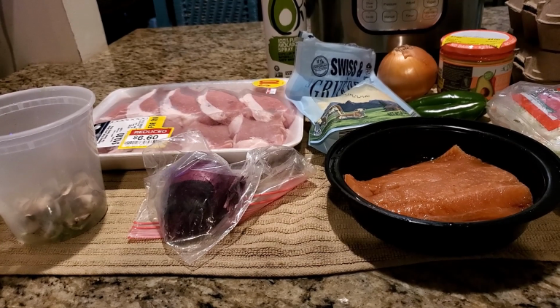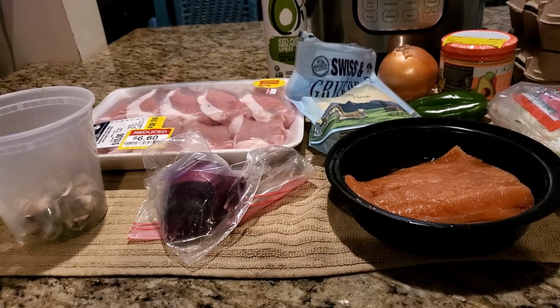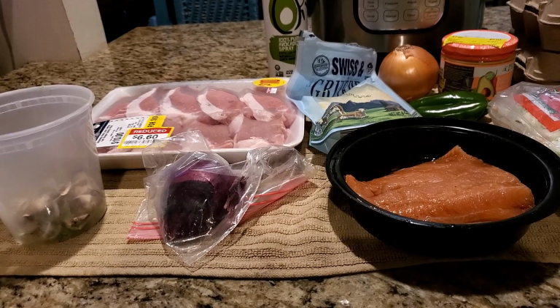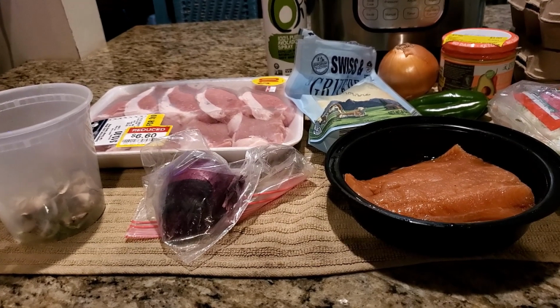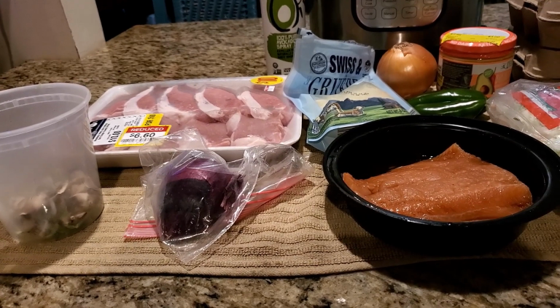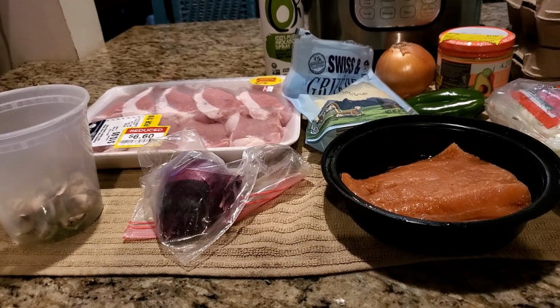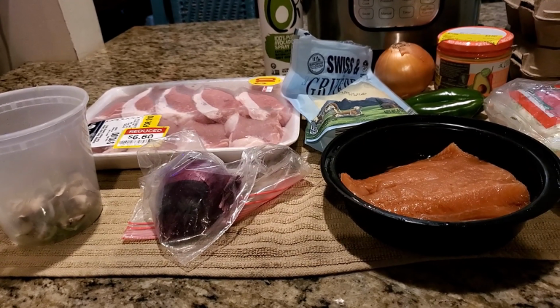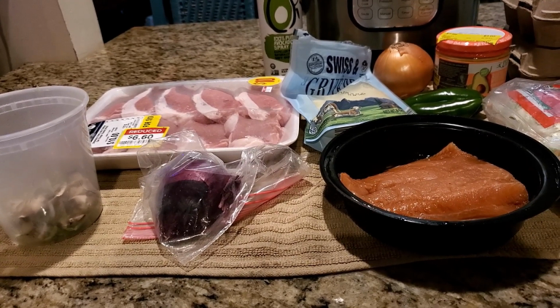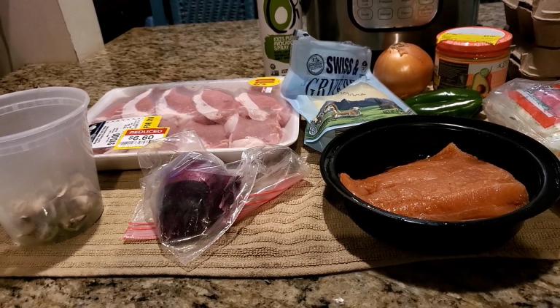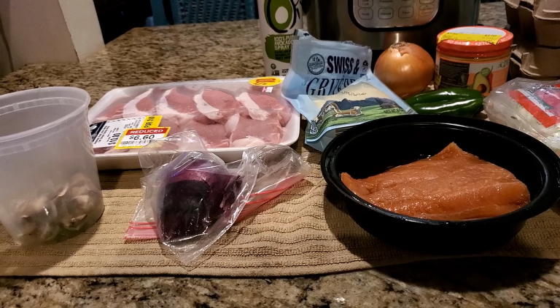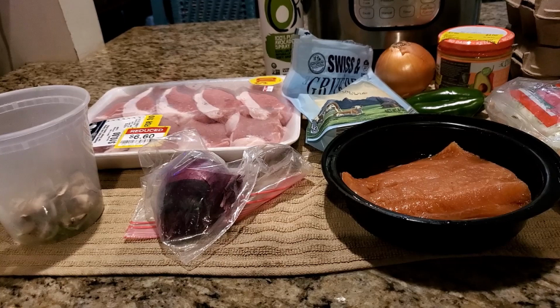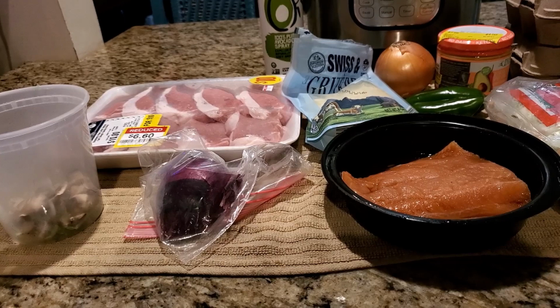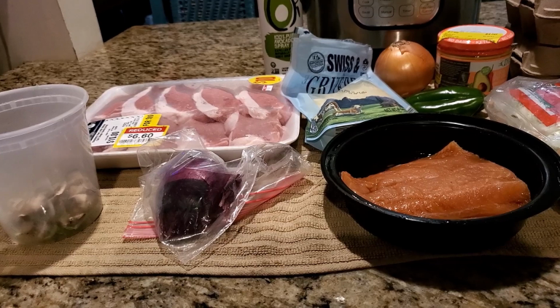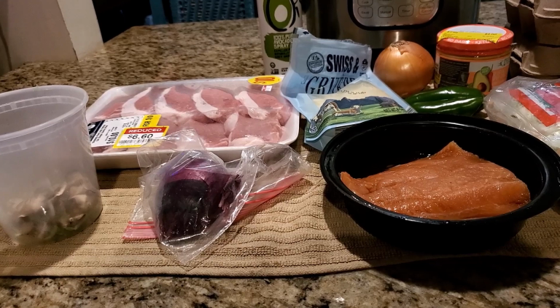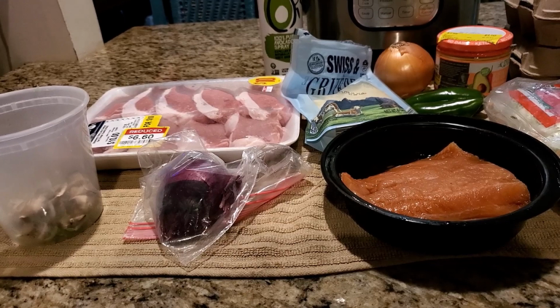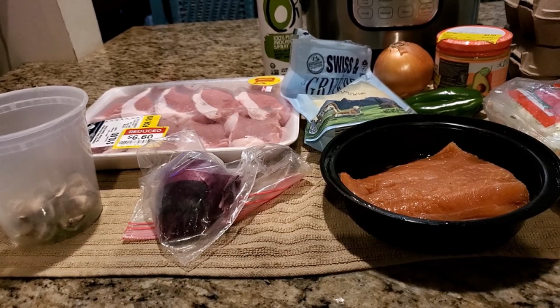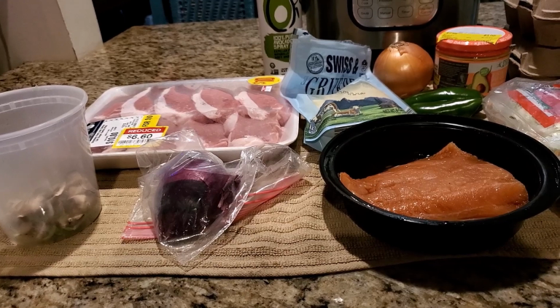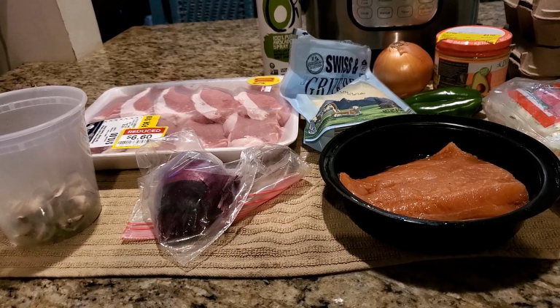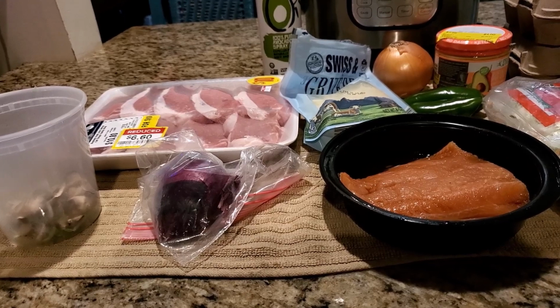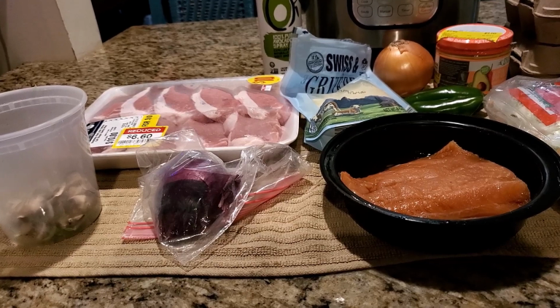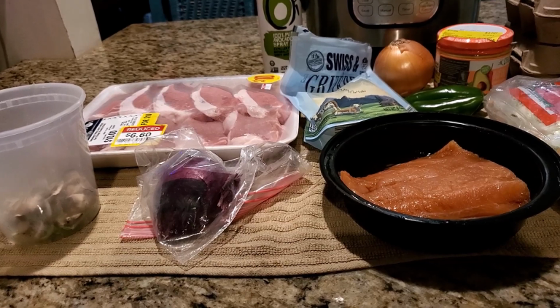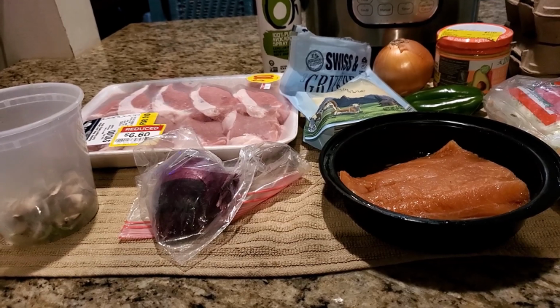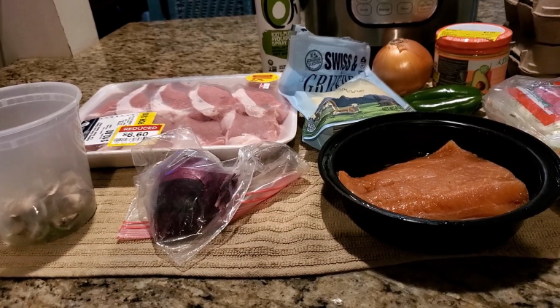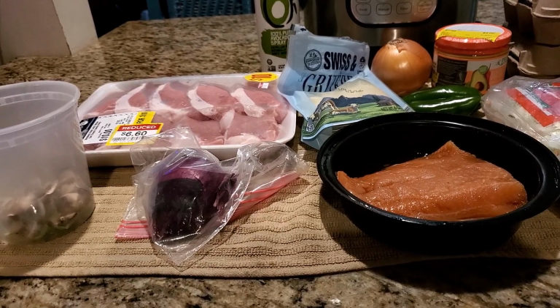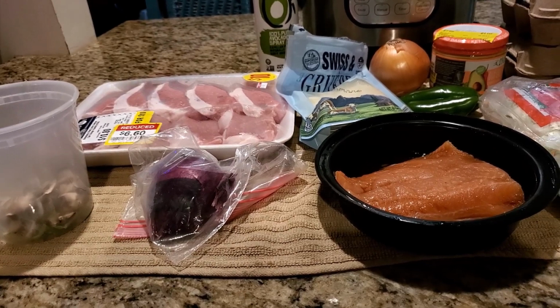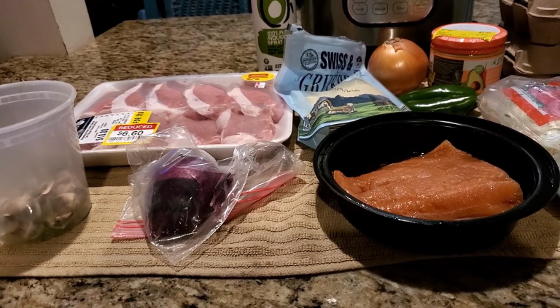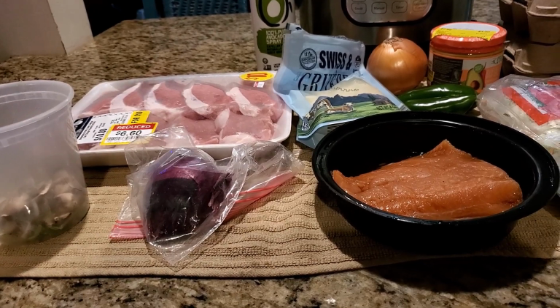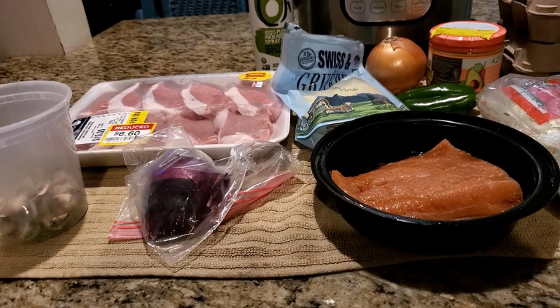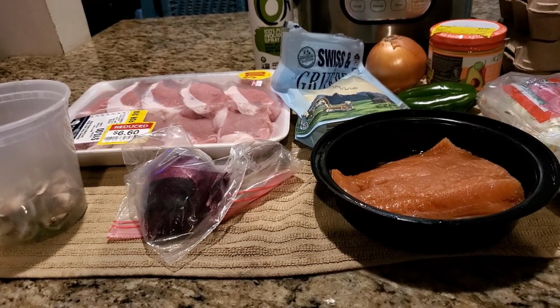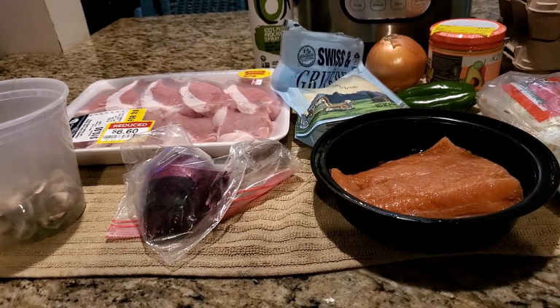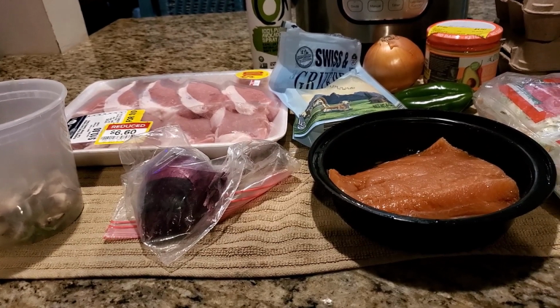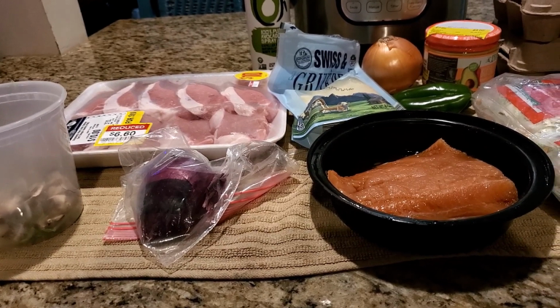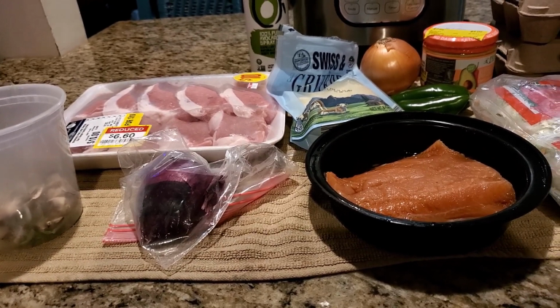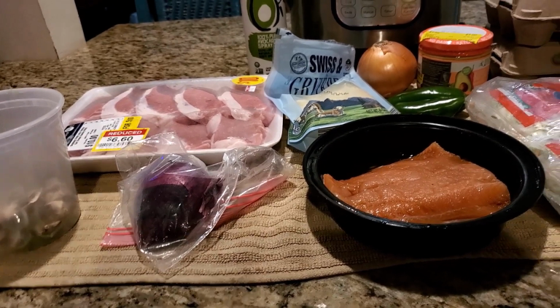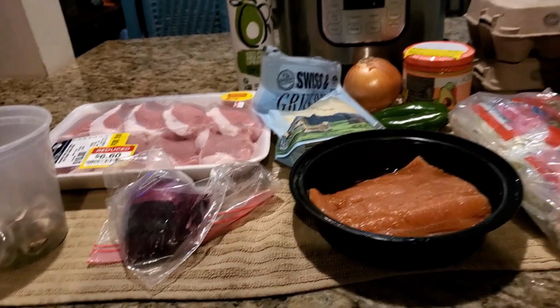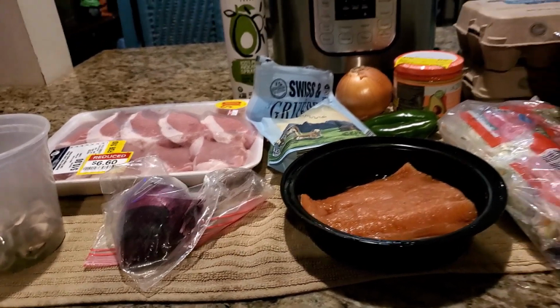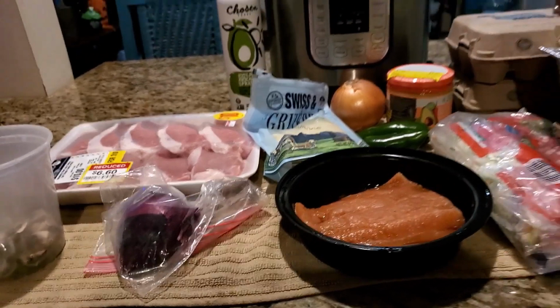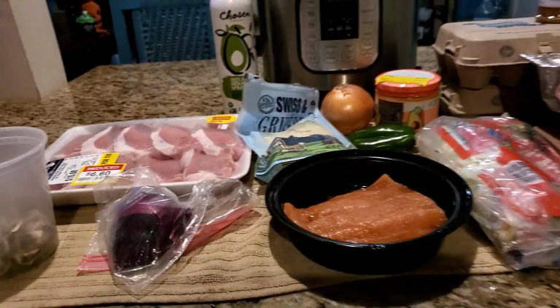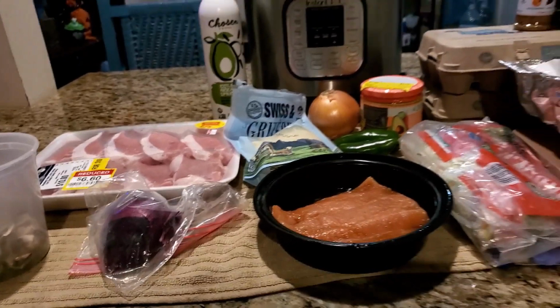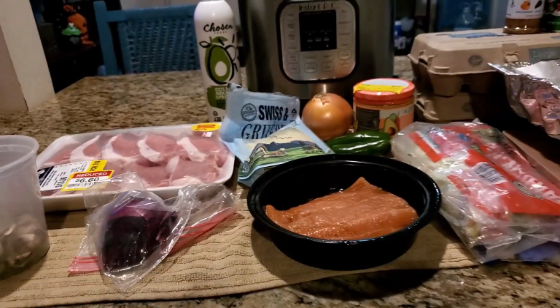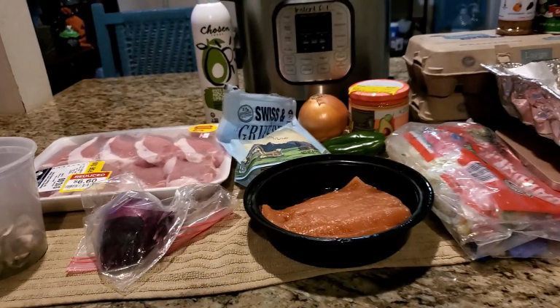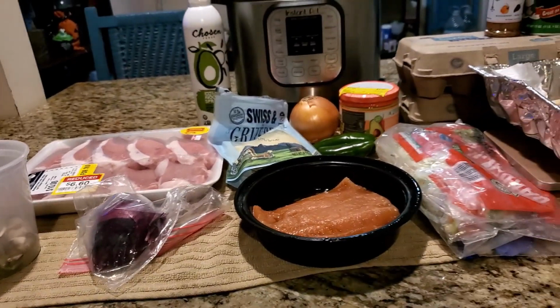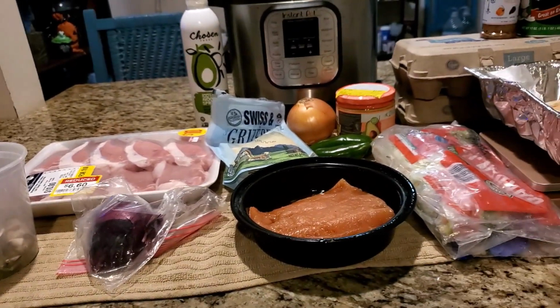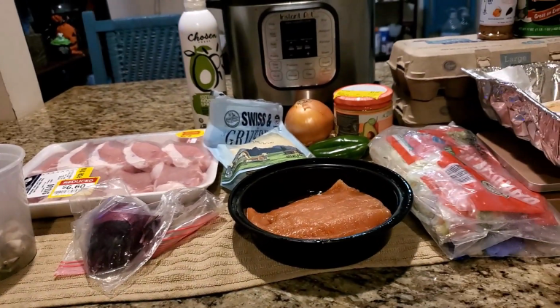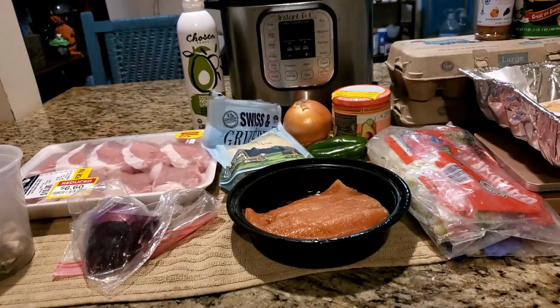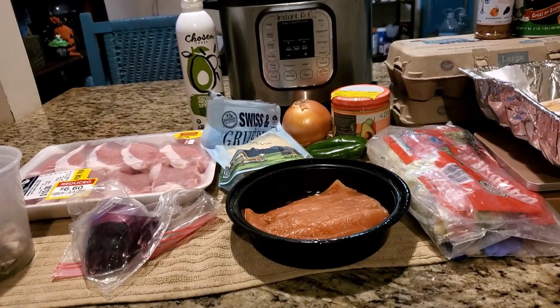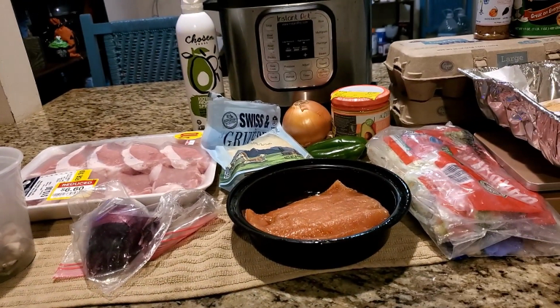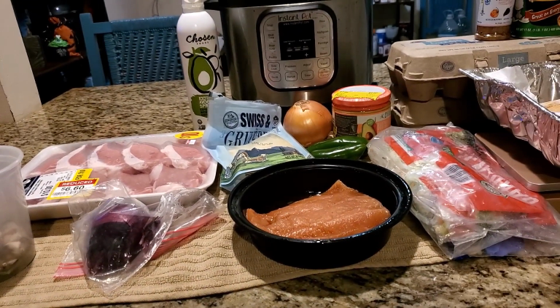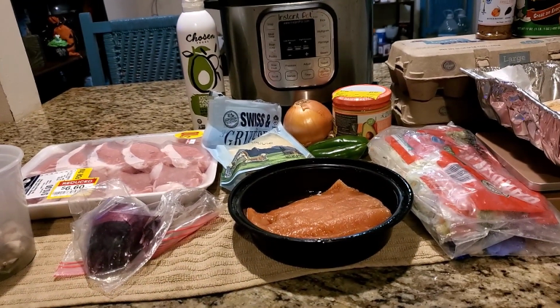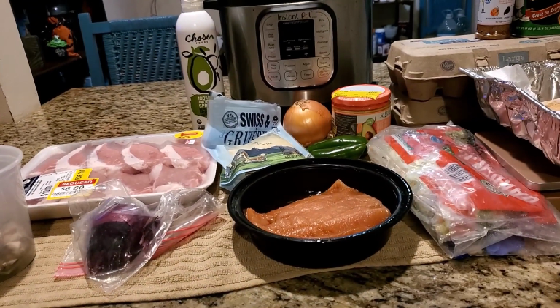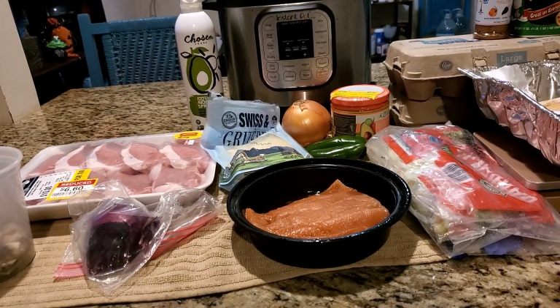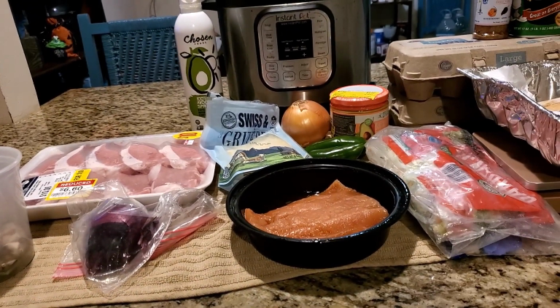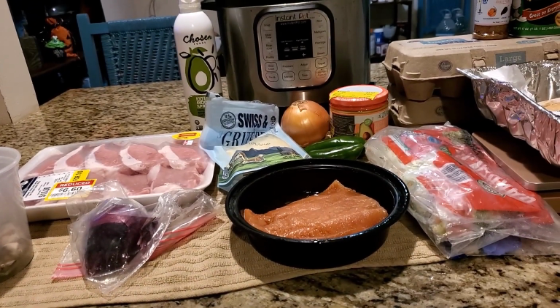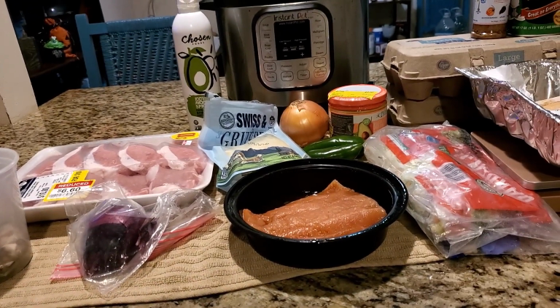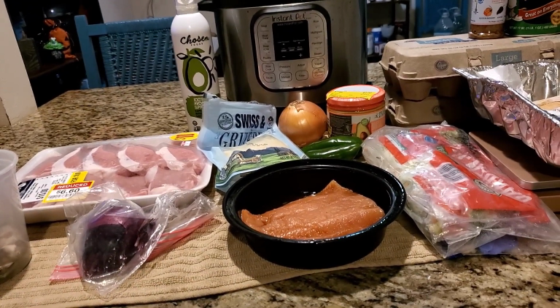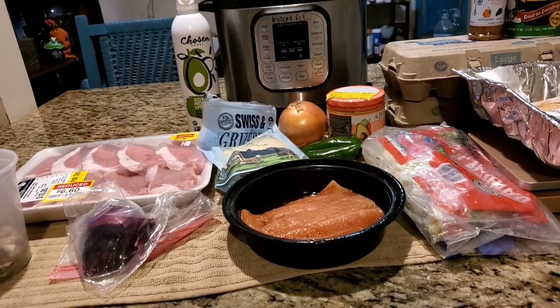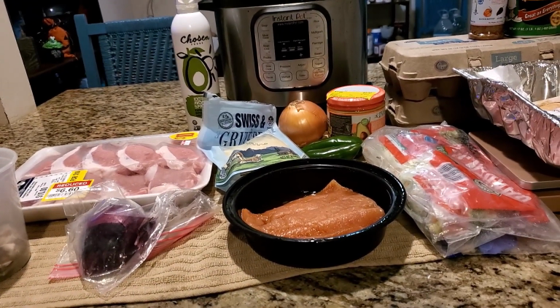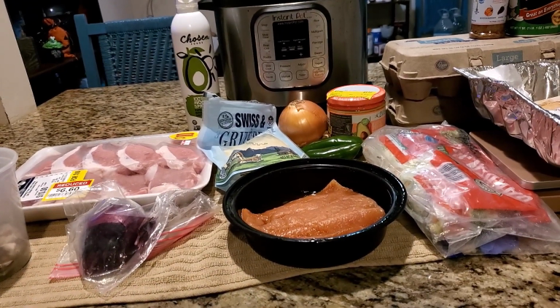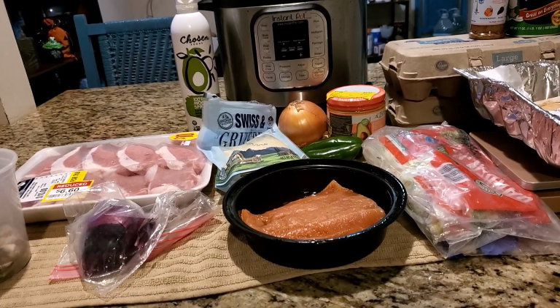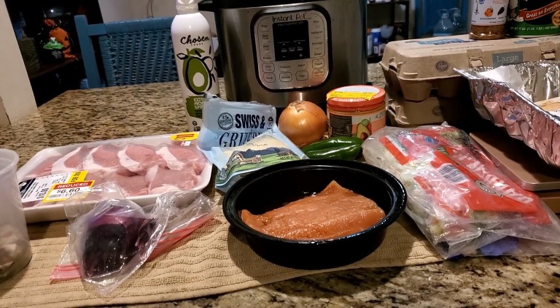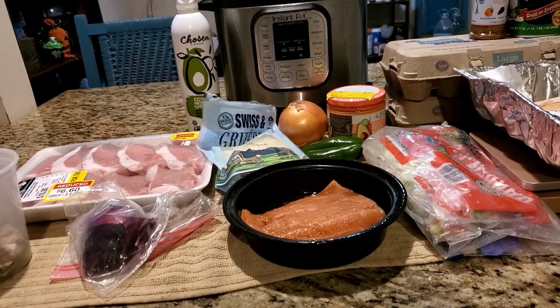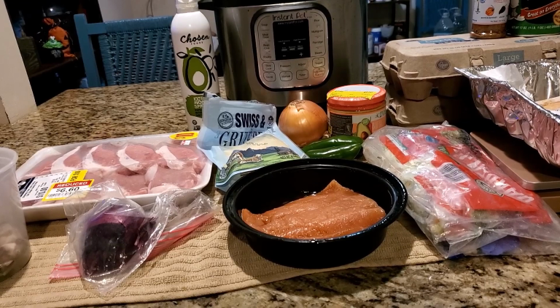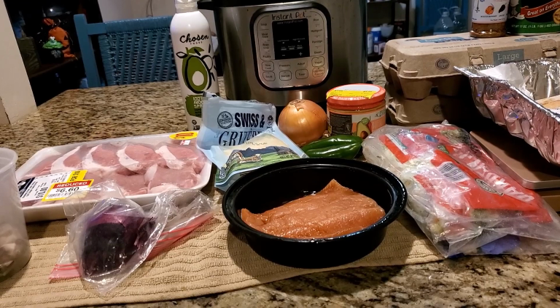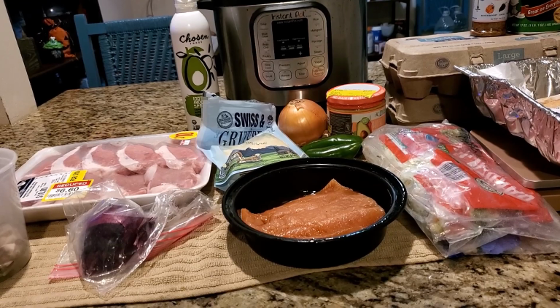On this super cook Sunday, I got big plans, y'all. I'm getting everything set up right now.